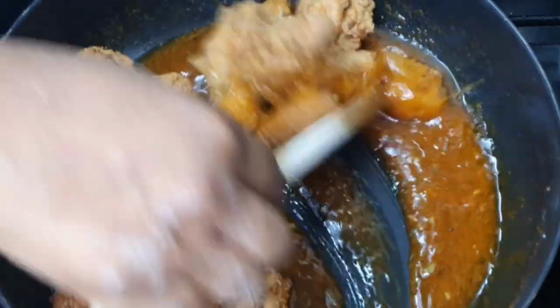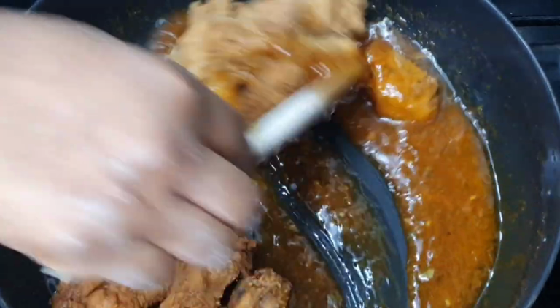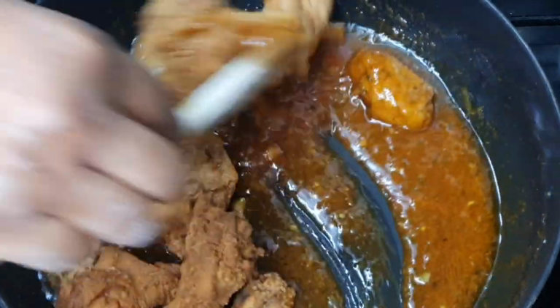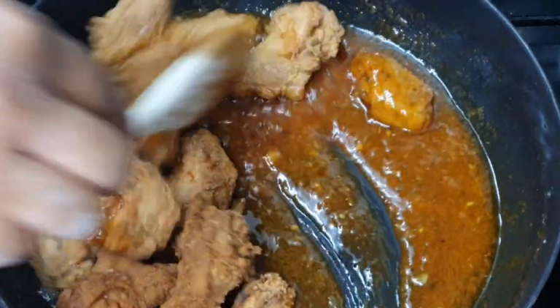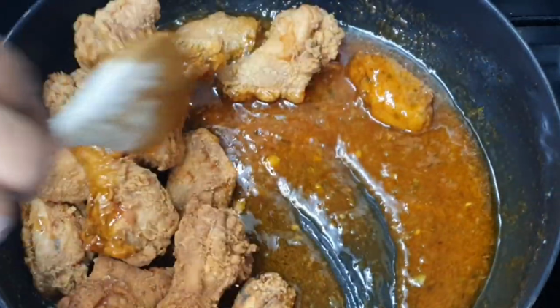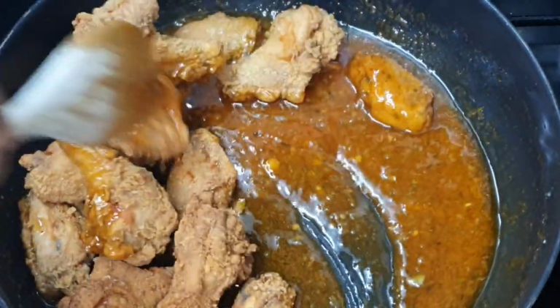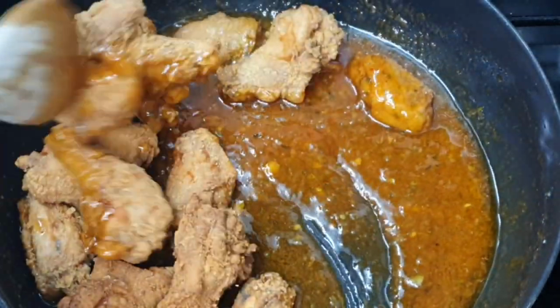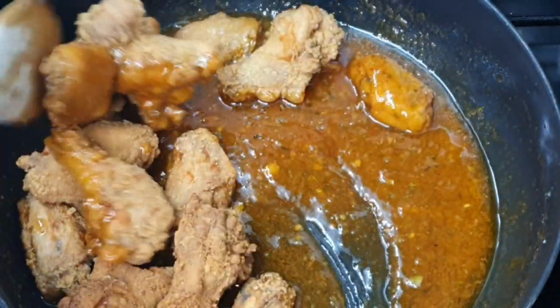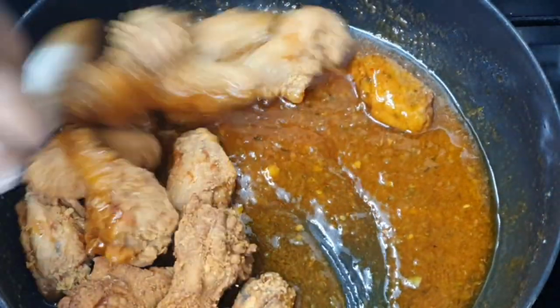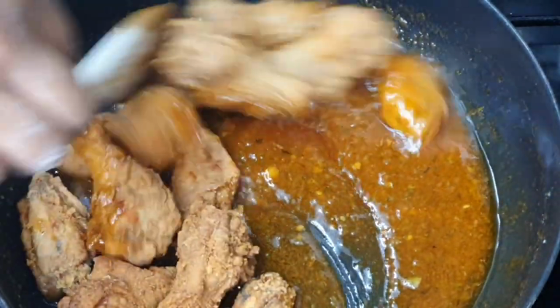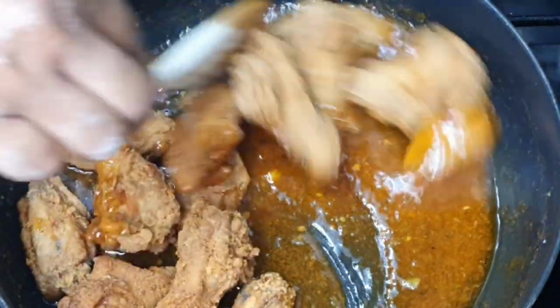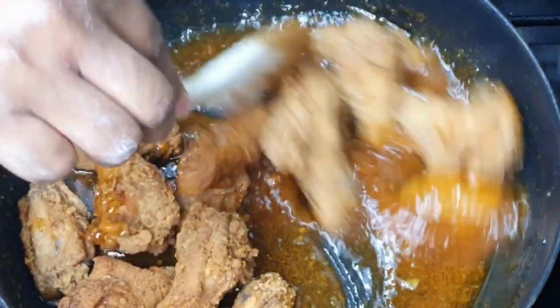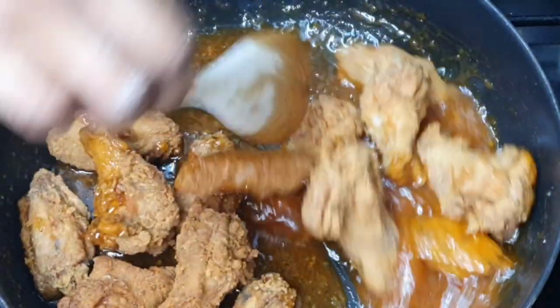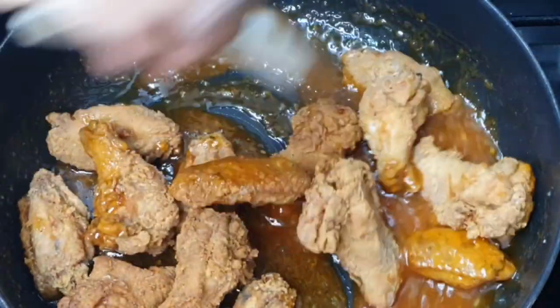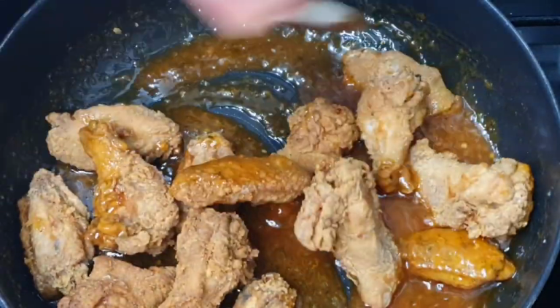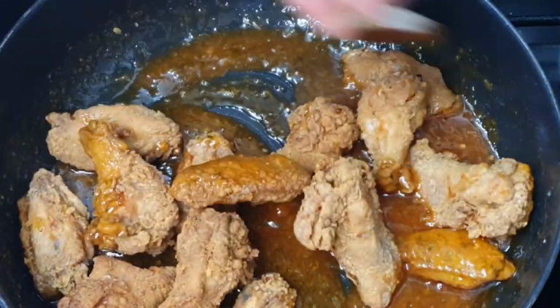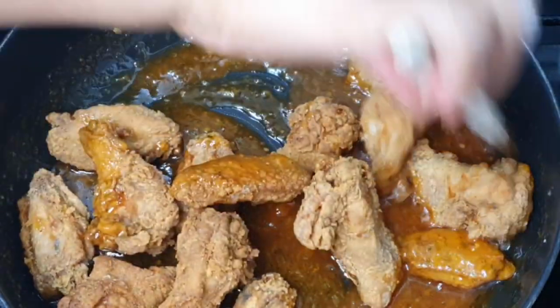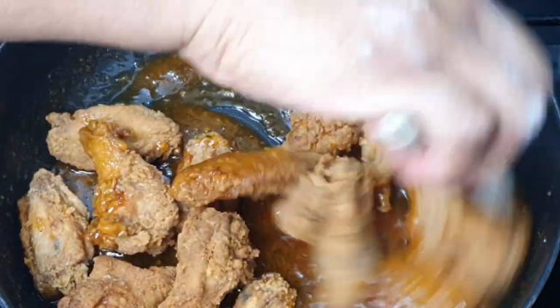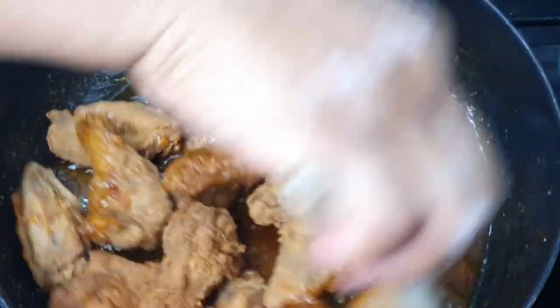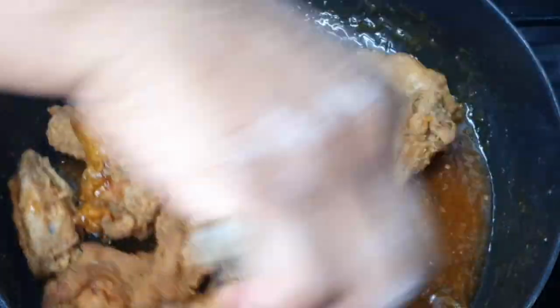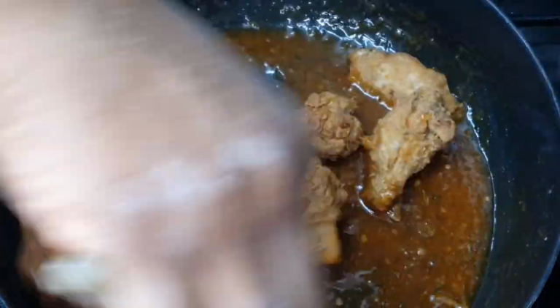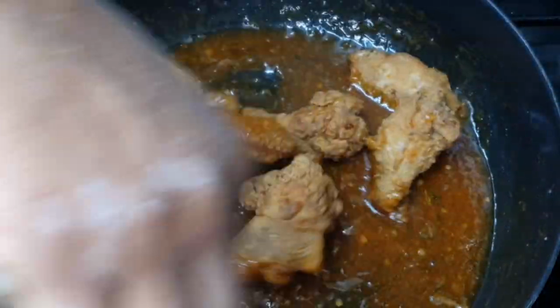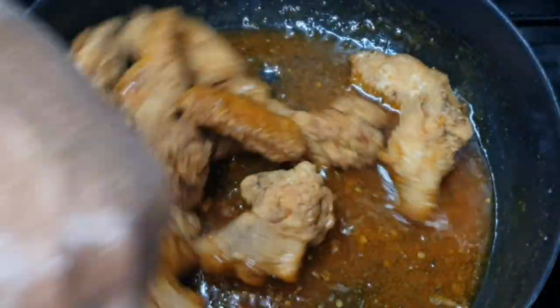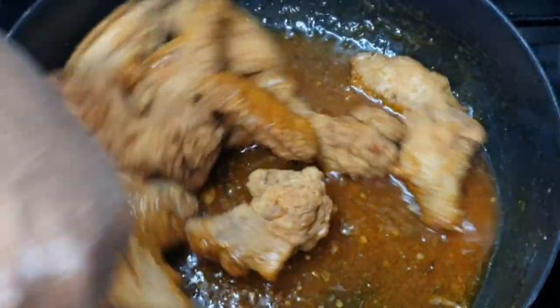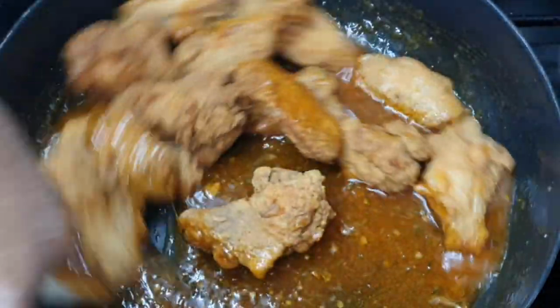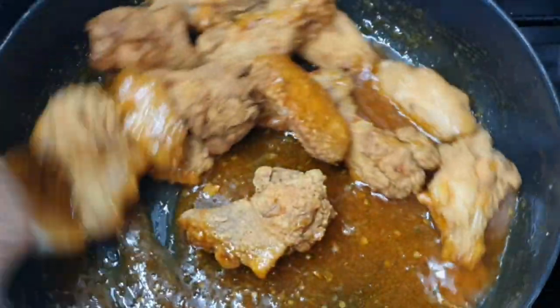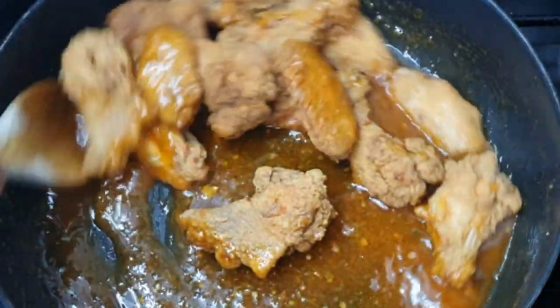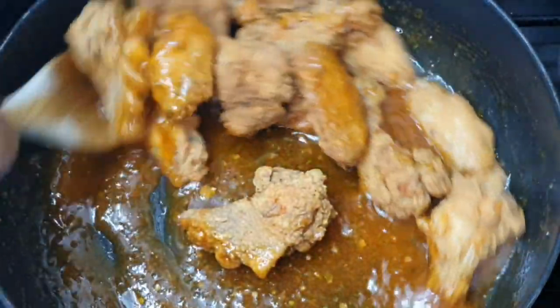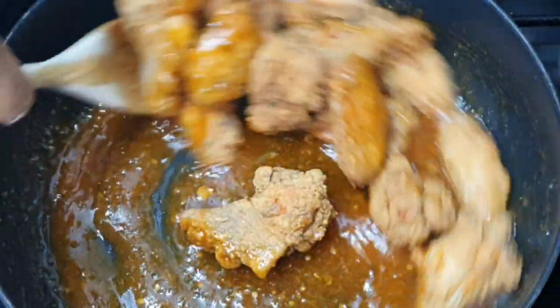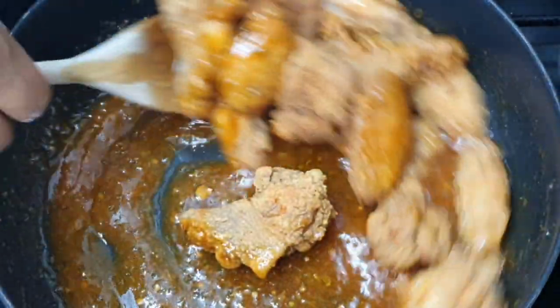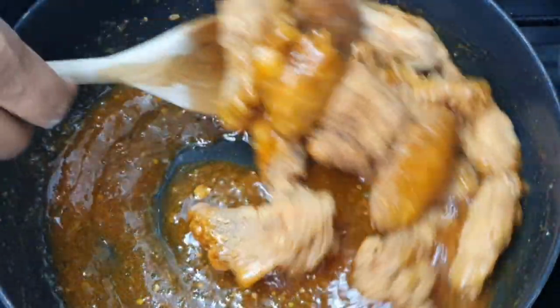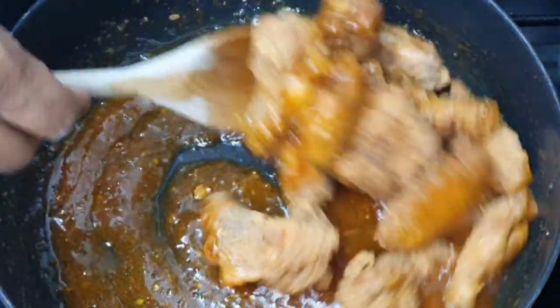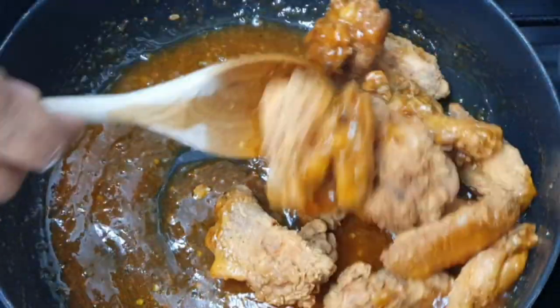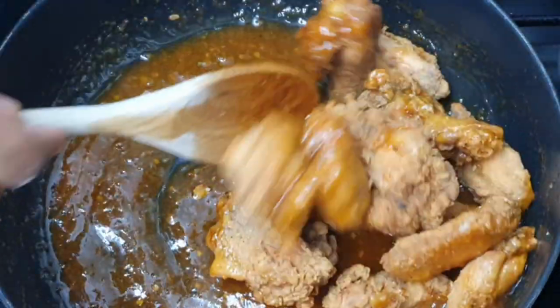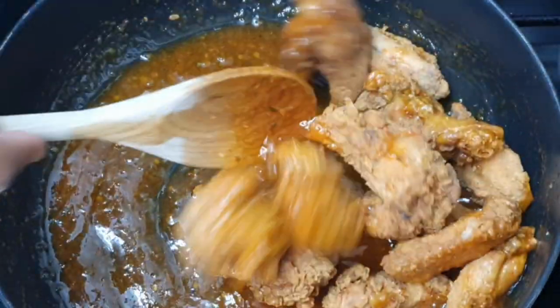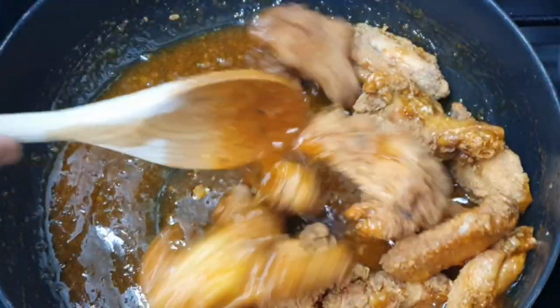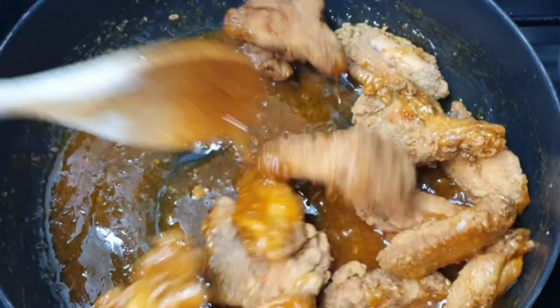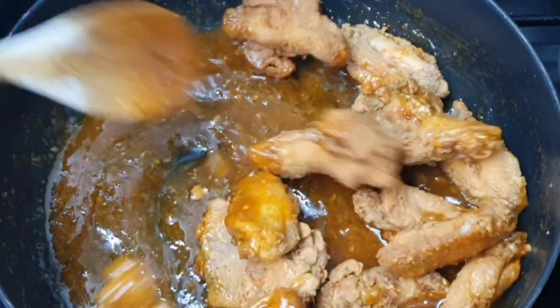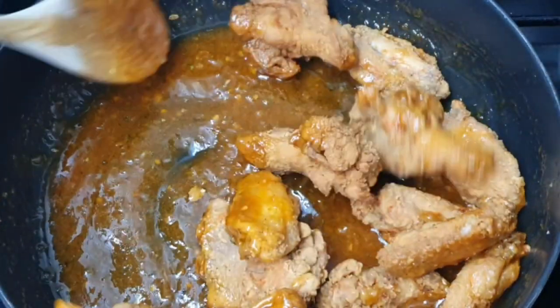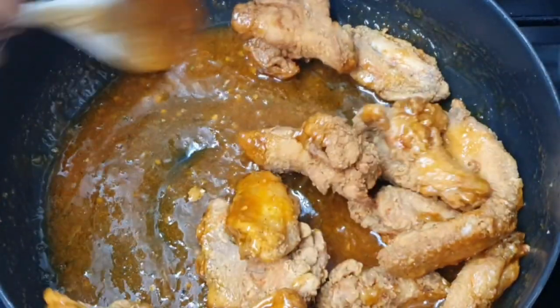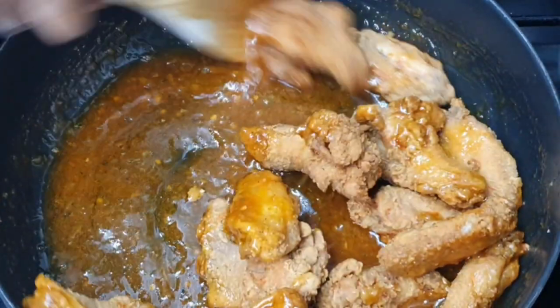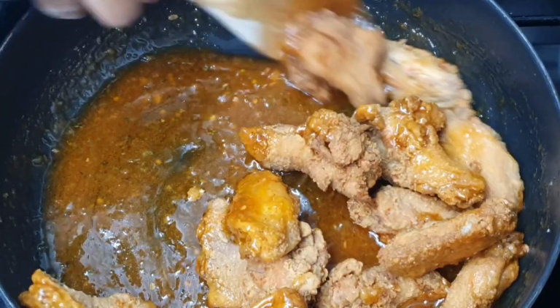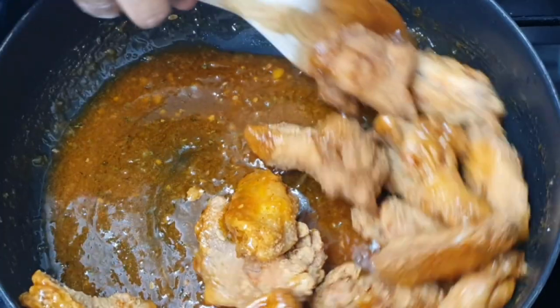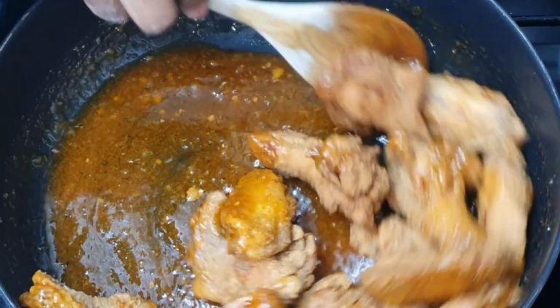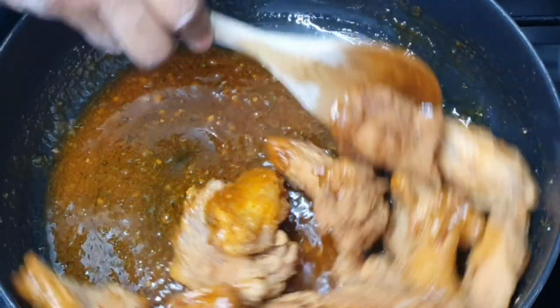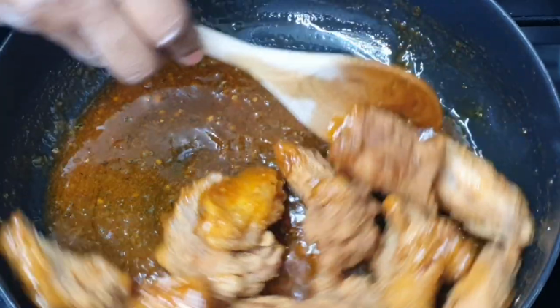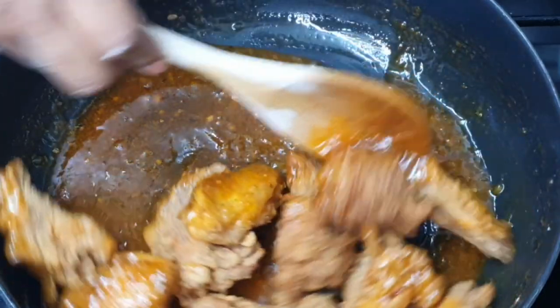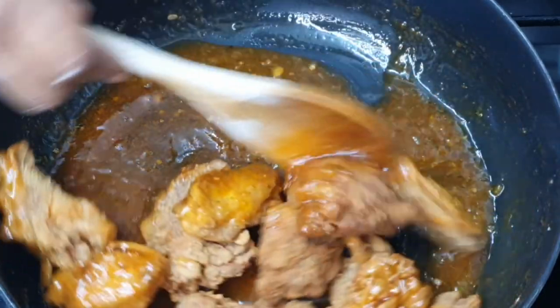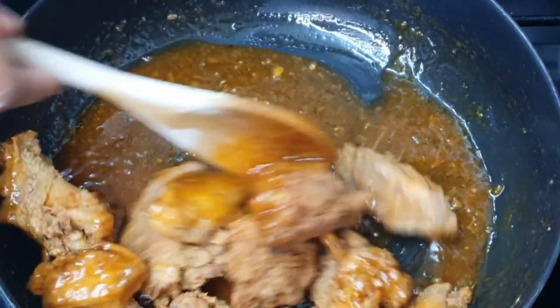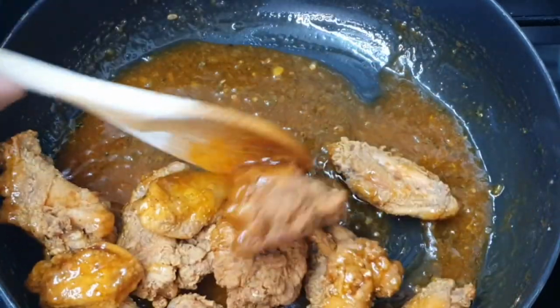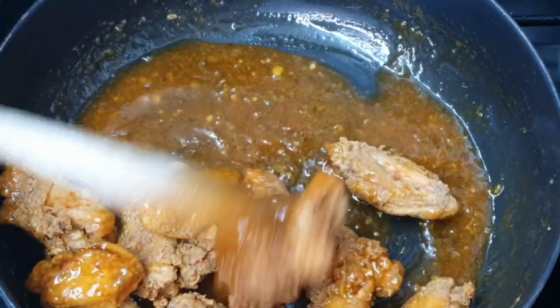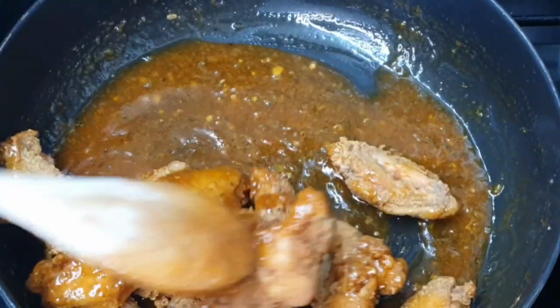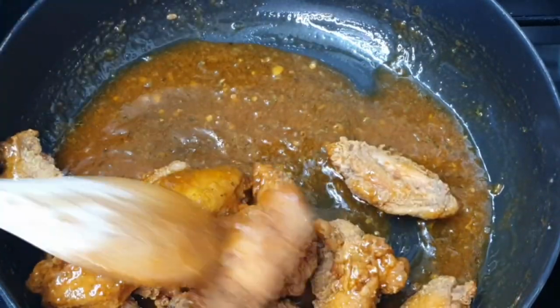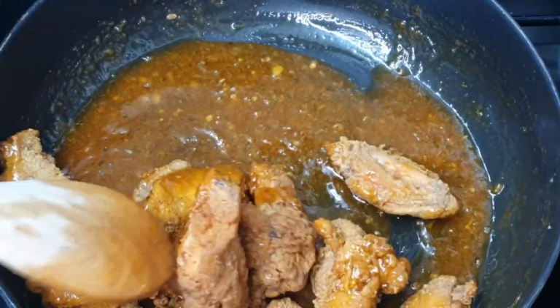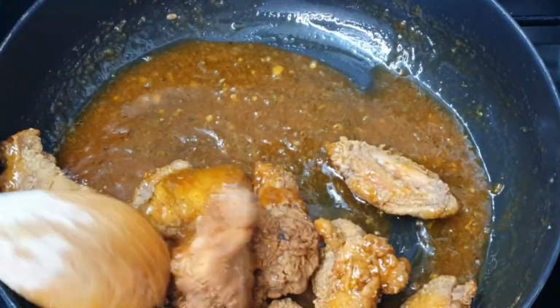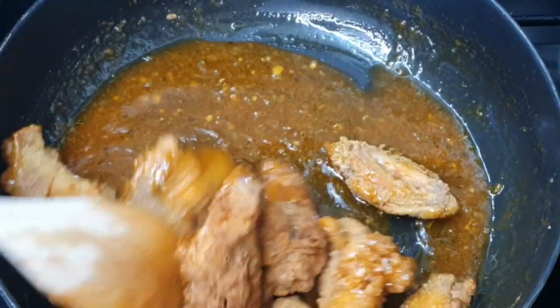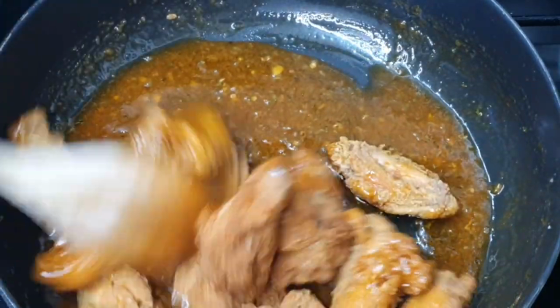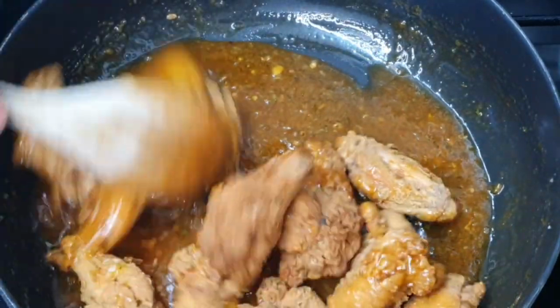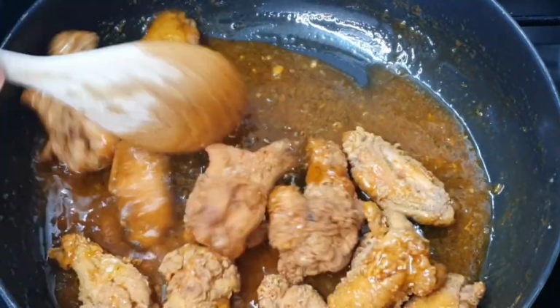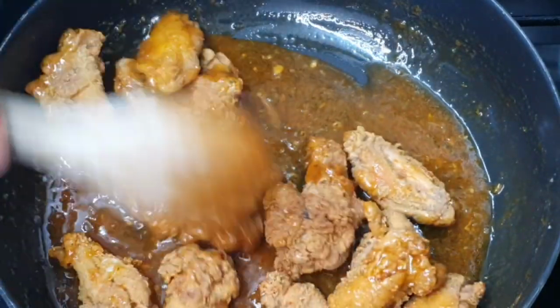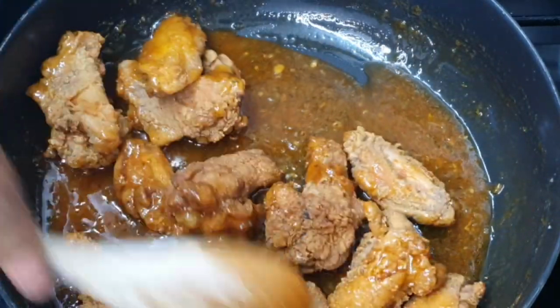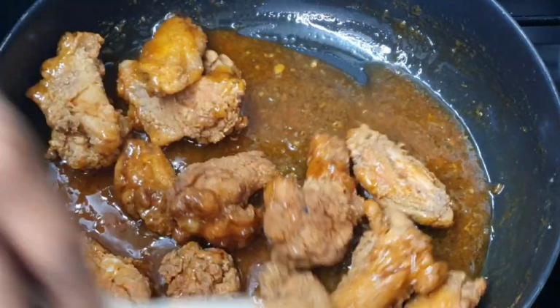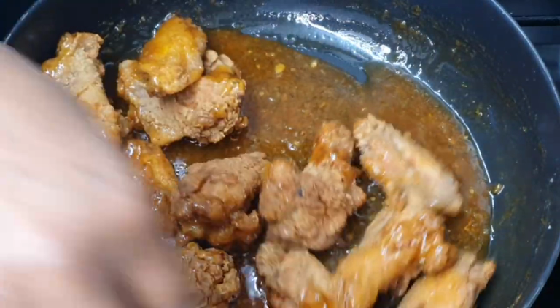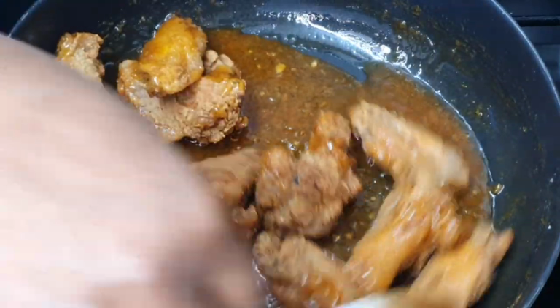Welcome back to my channel everyone. Today we're going to be making some scotch bonnet honey butter chicken wings.